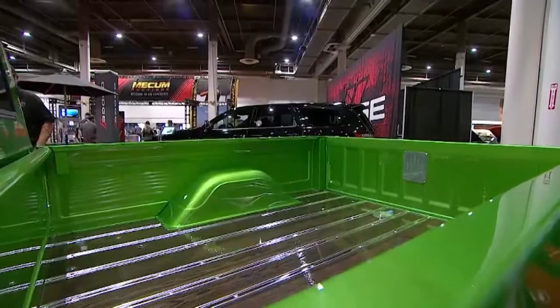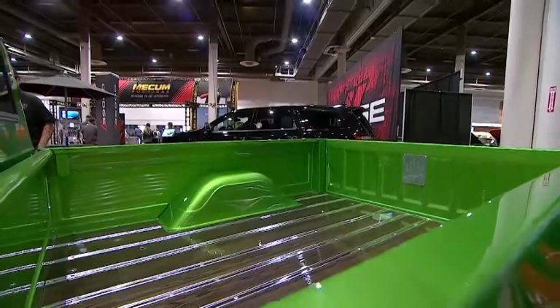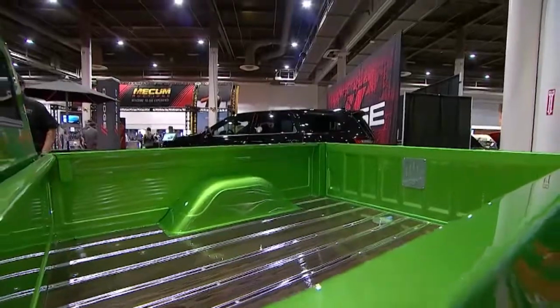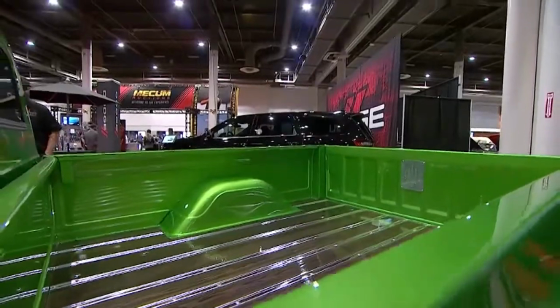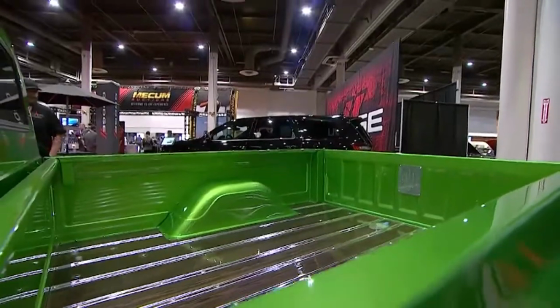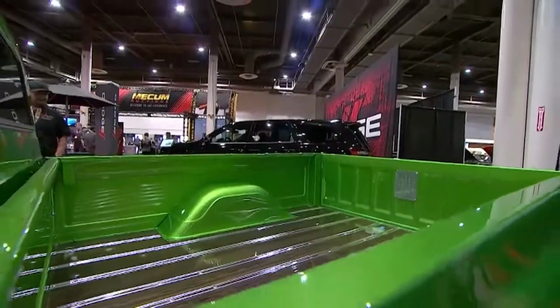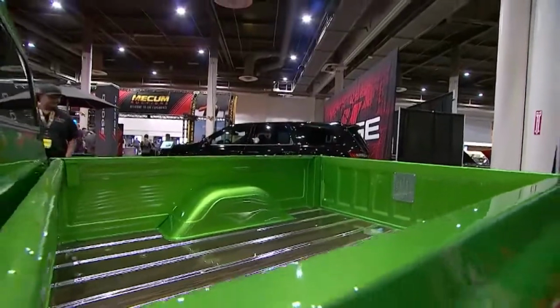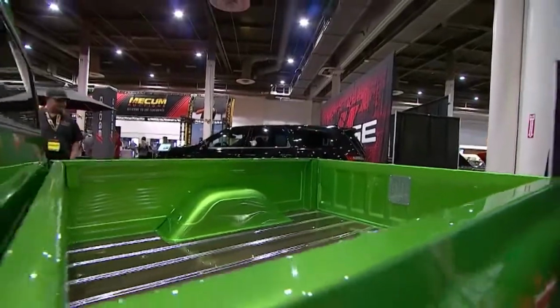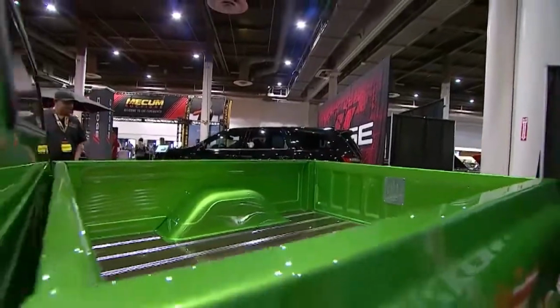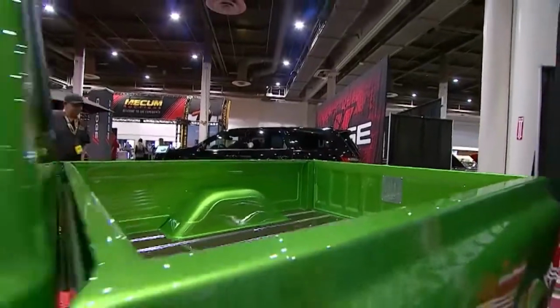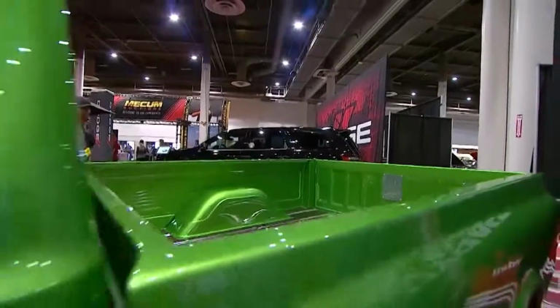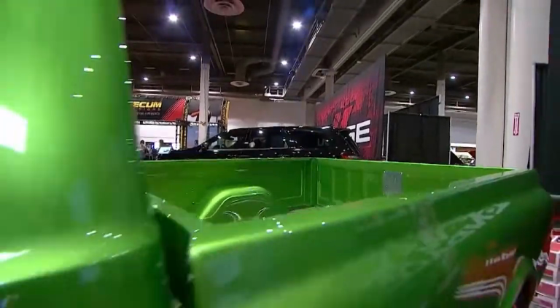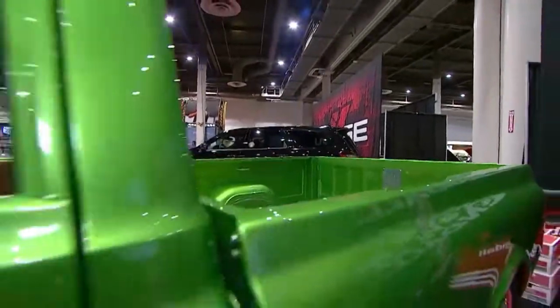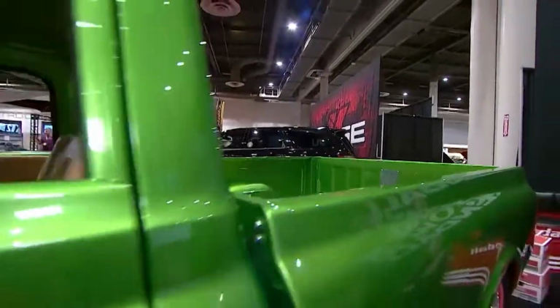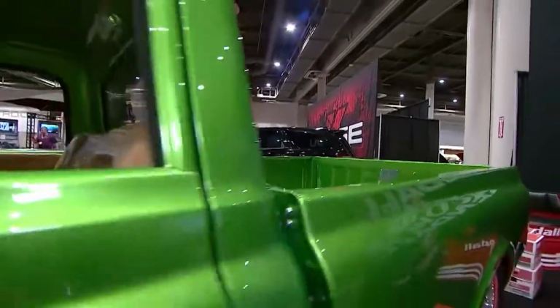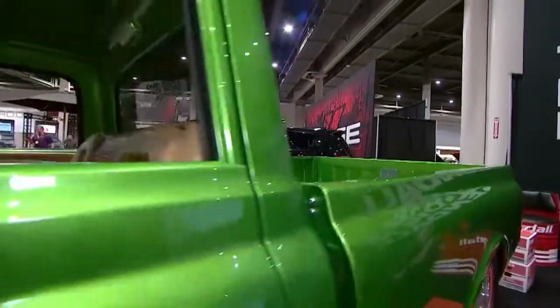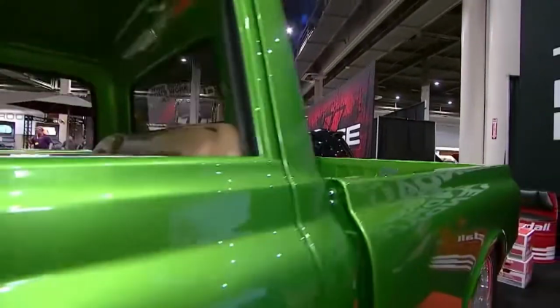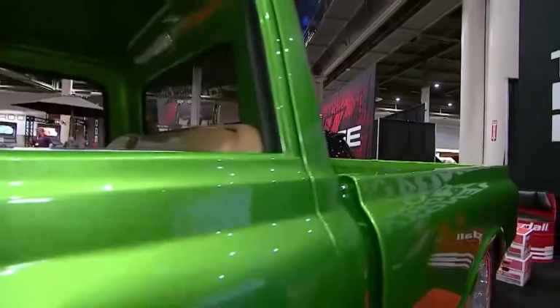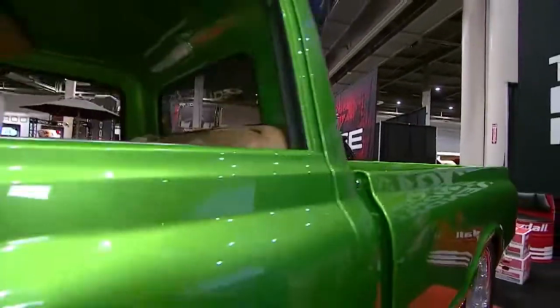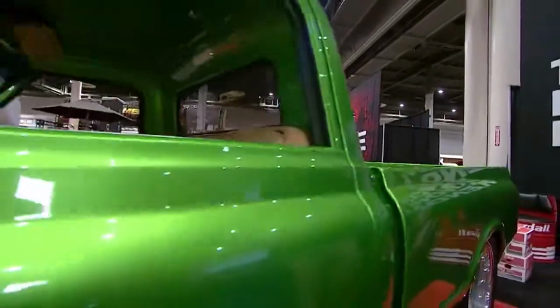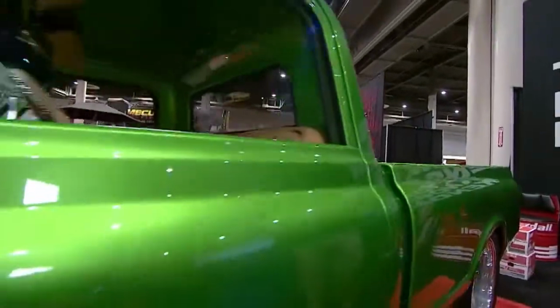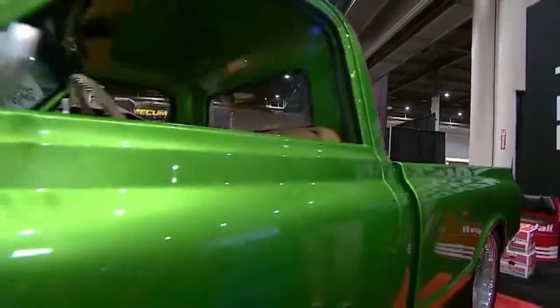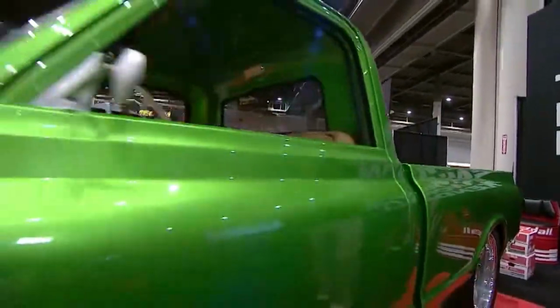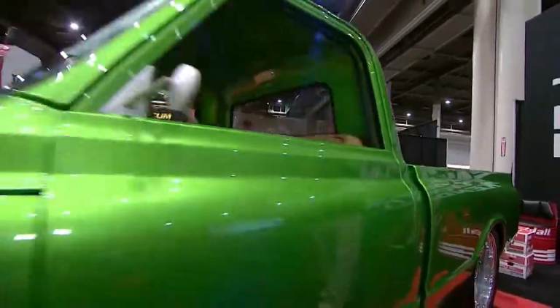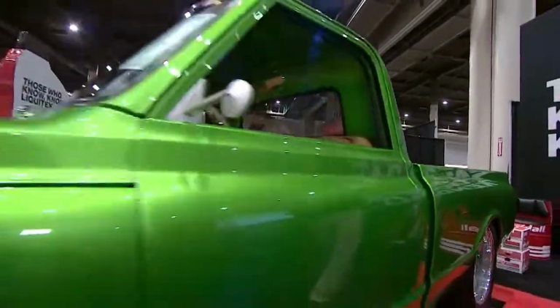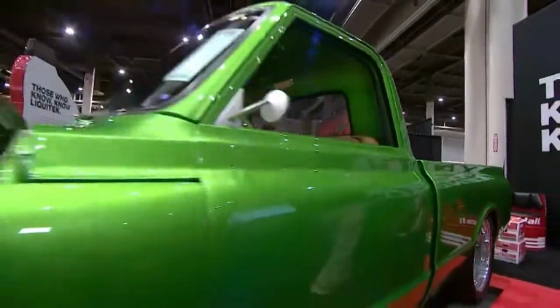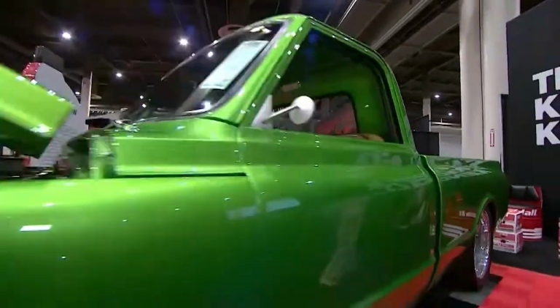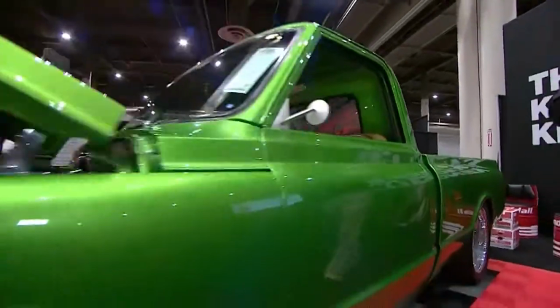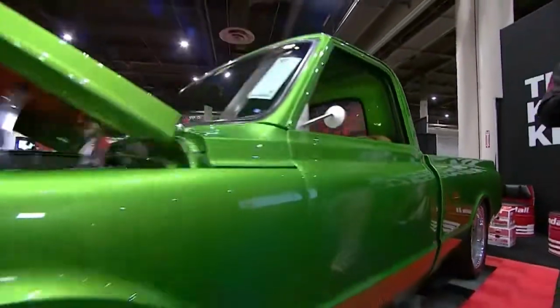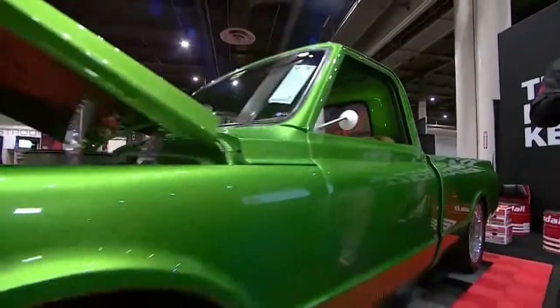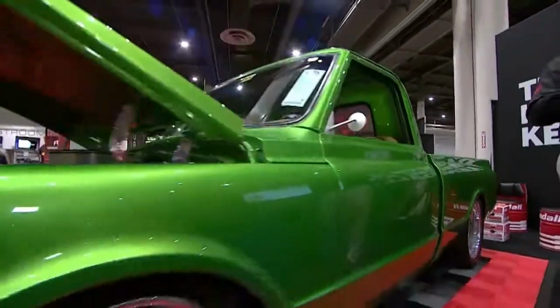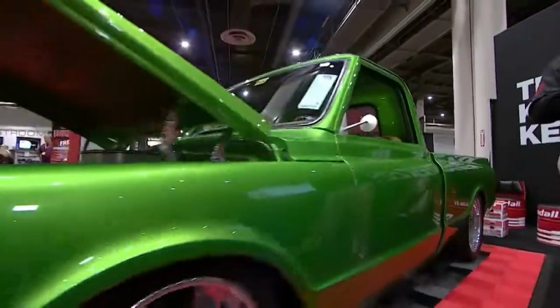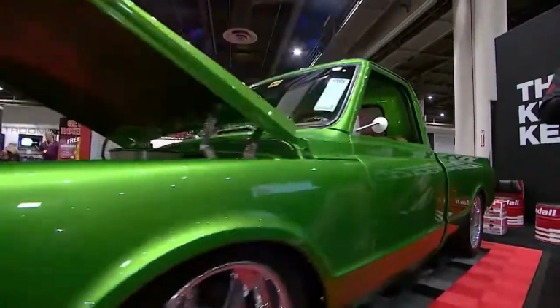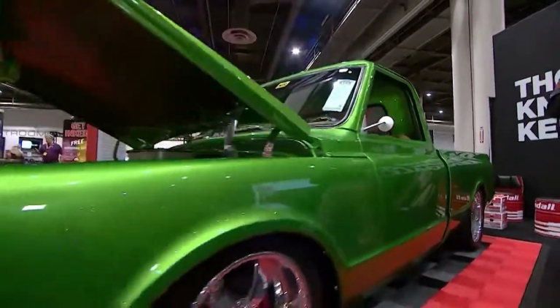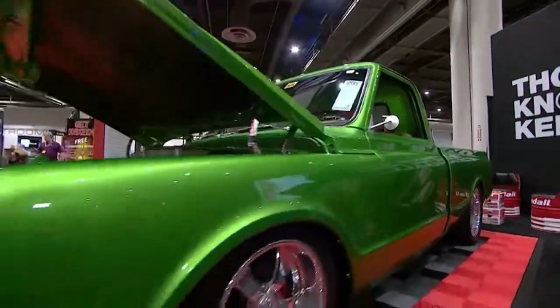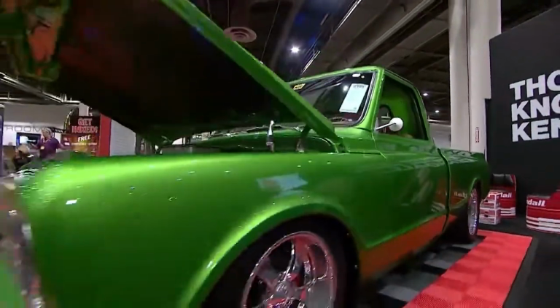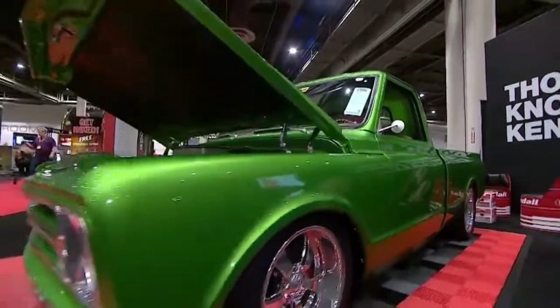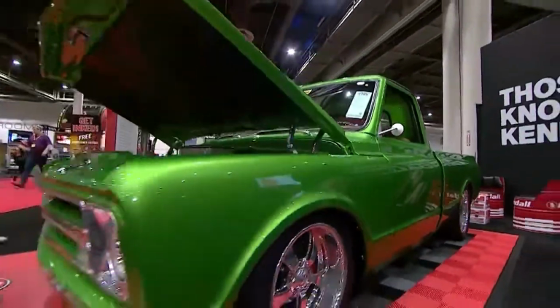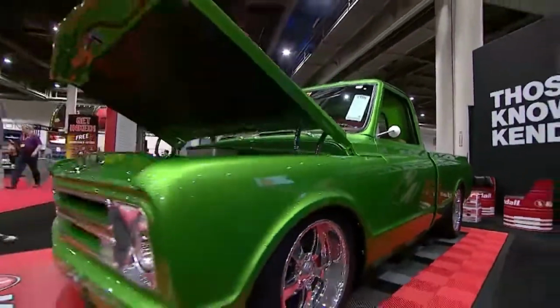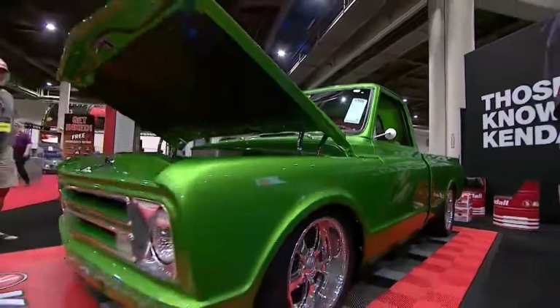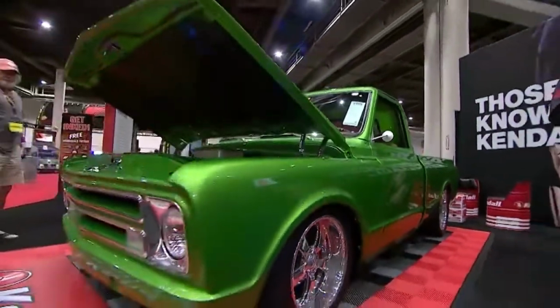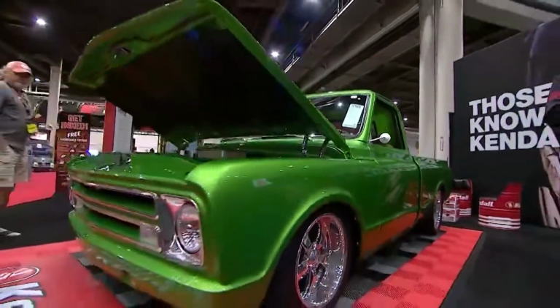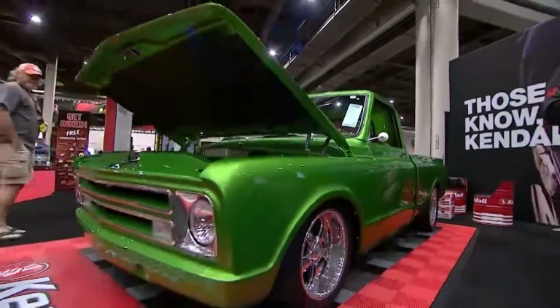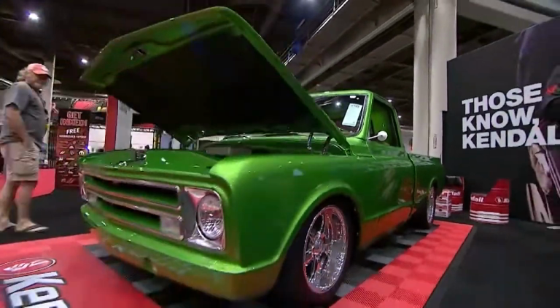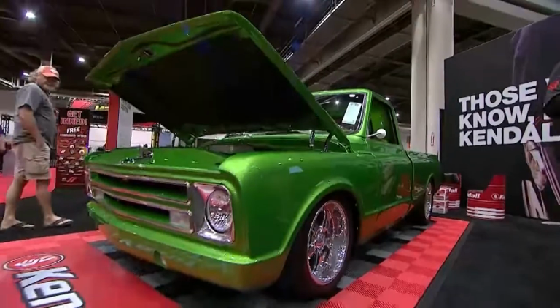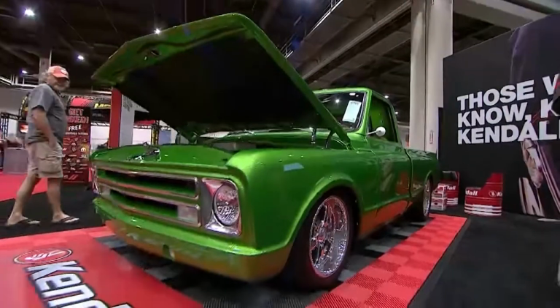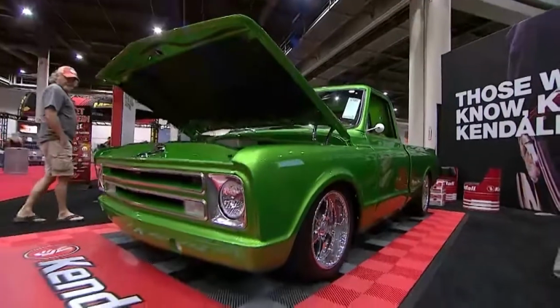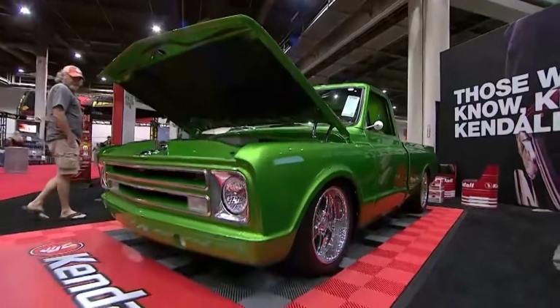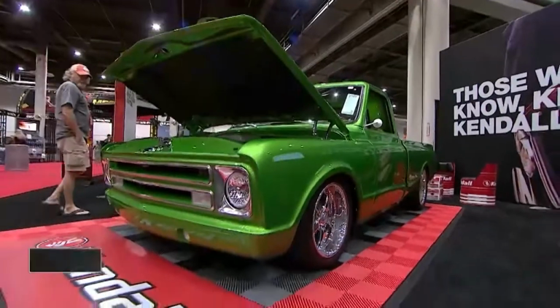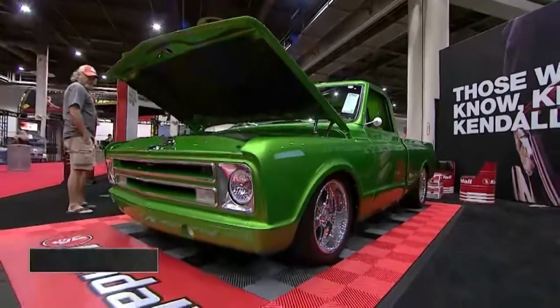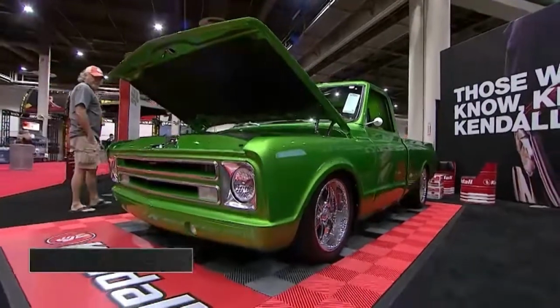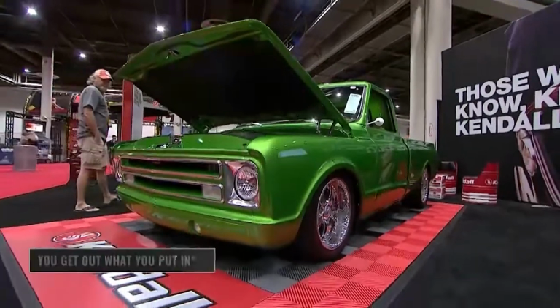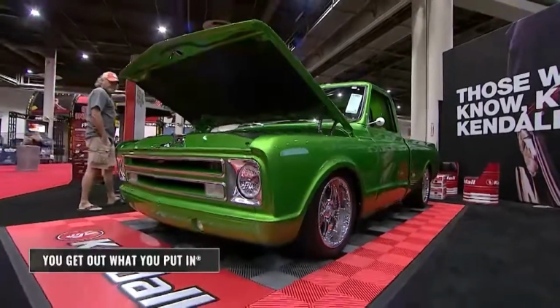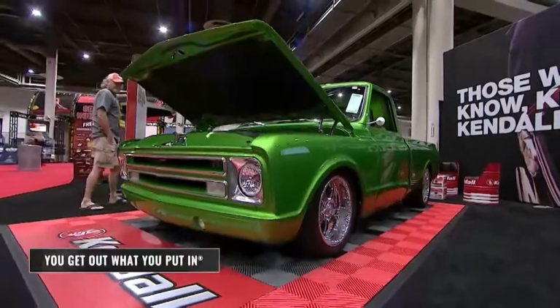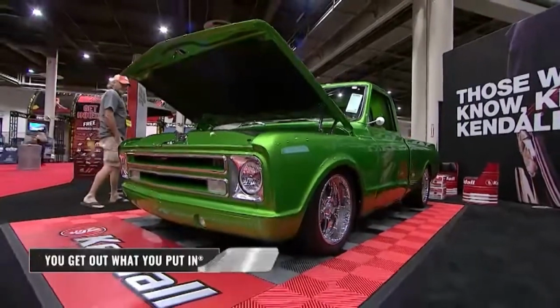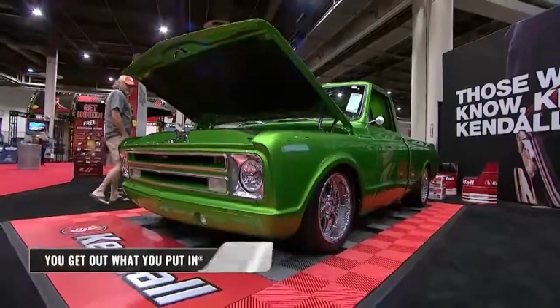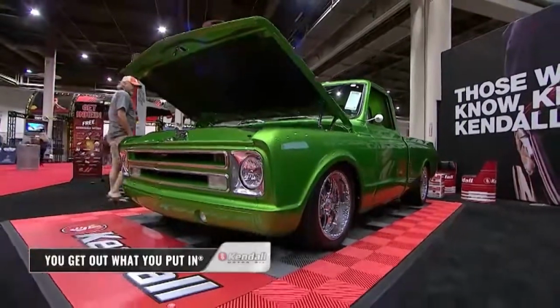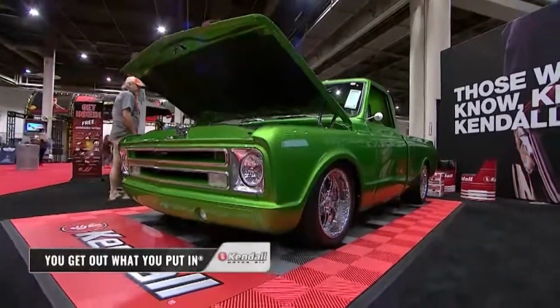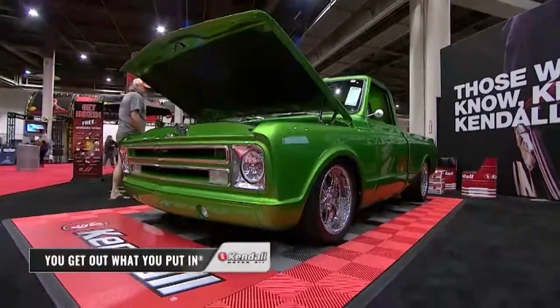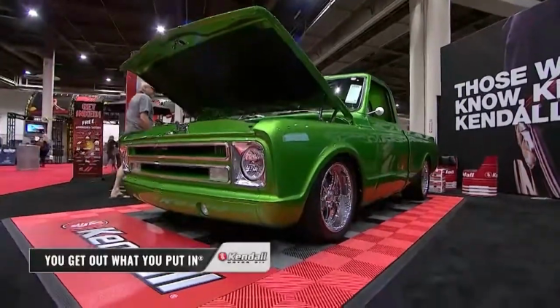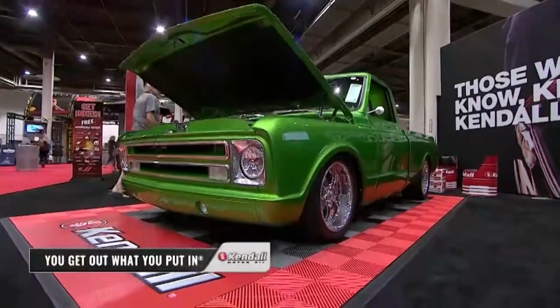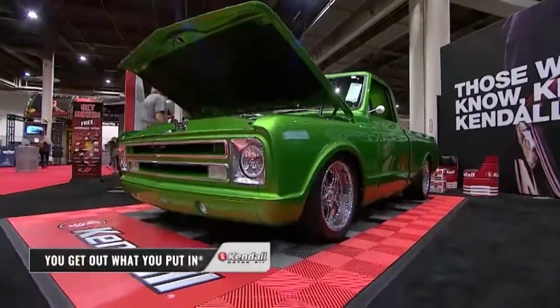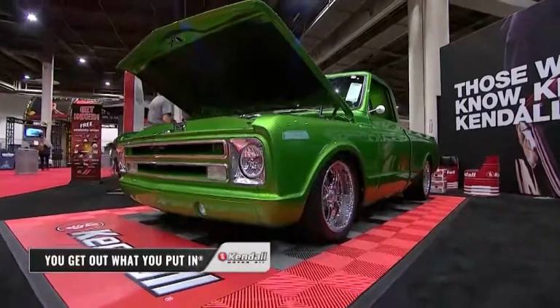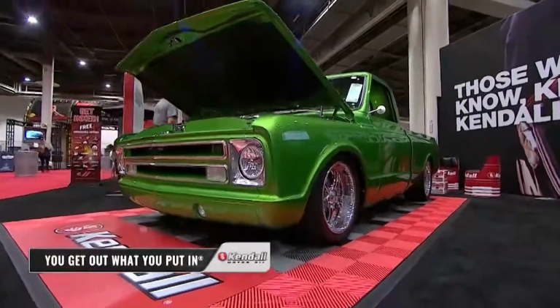This is truly a sweet ride, and it's also our Kendall Good Stuff pick here in Houston. Excellent, Brother Bill. Thank you, sir.